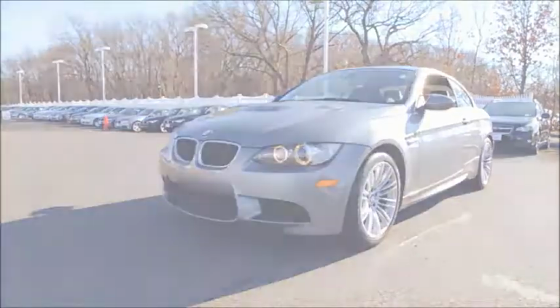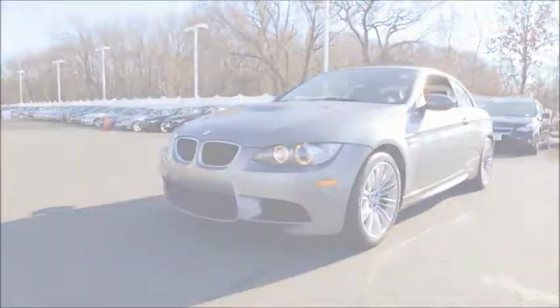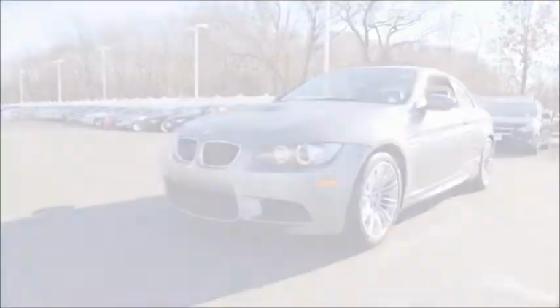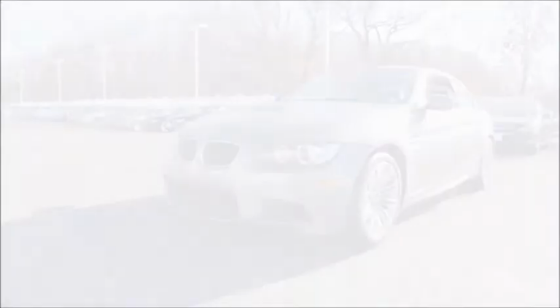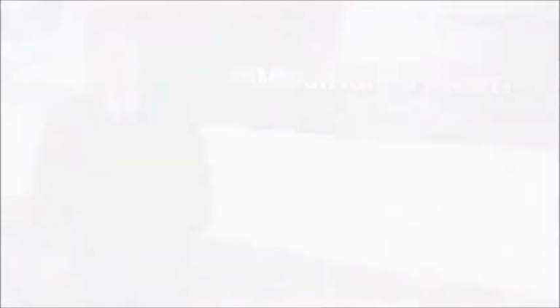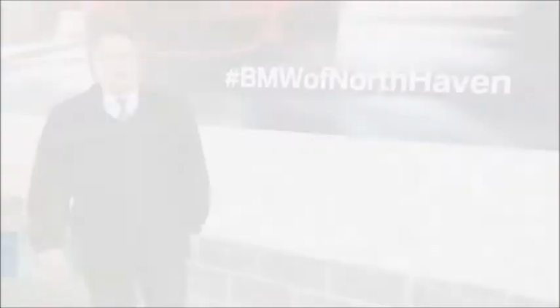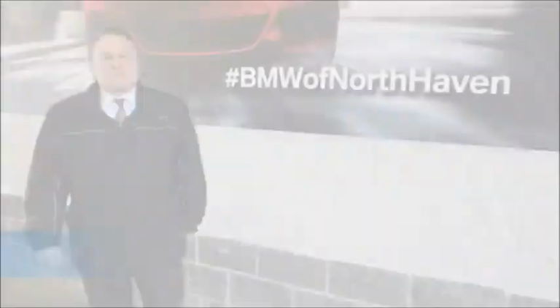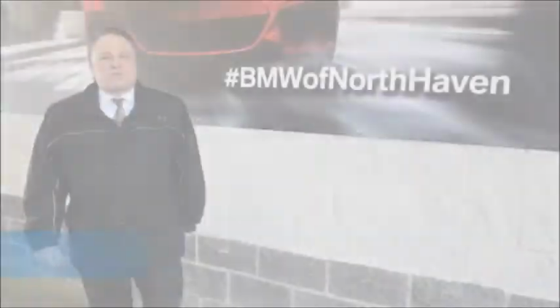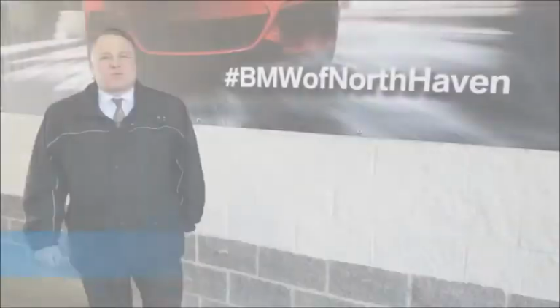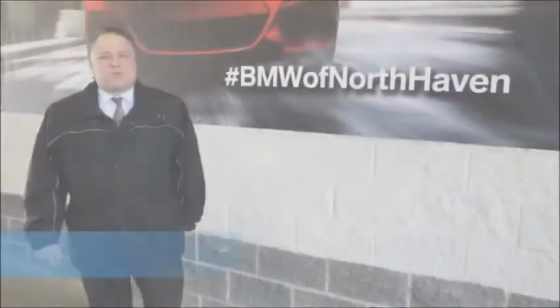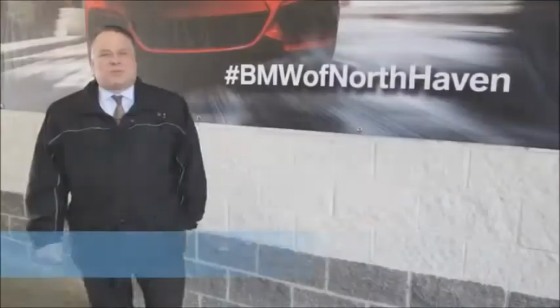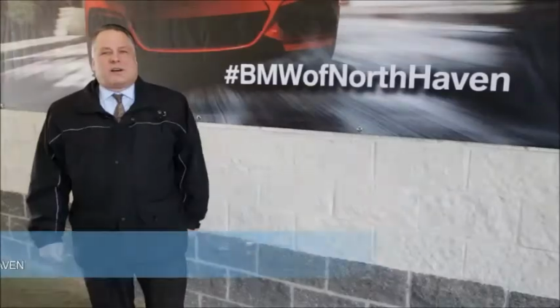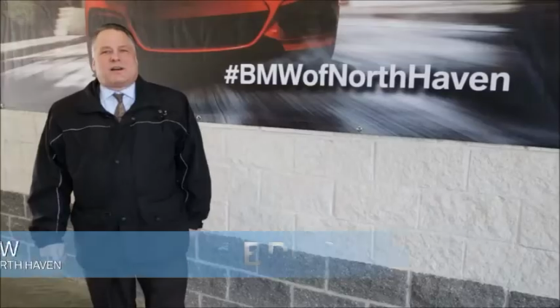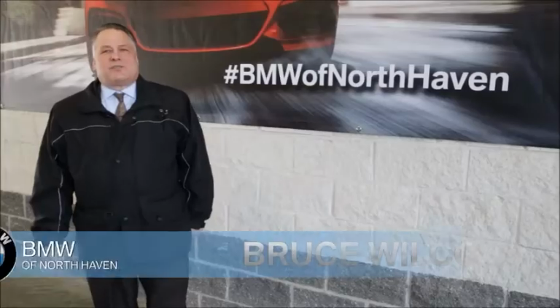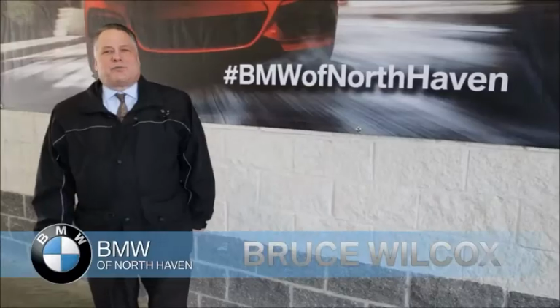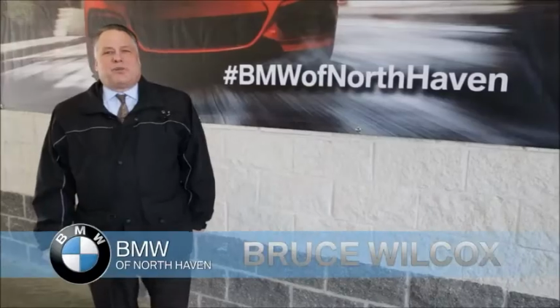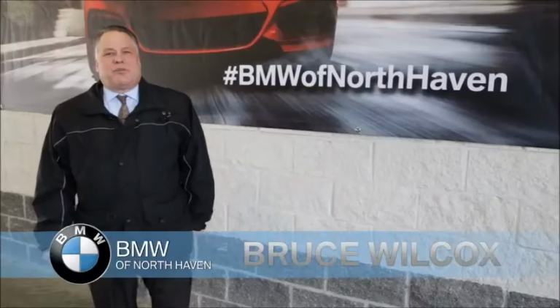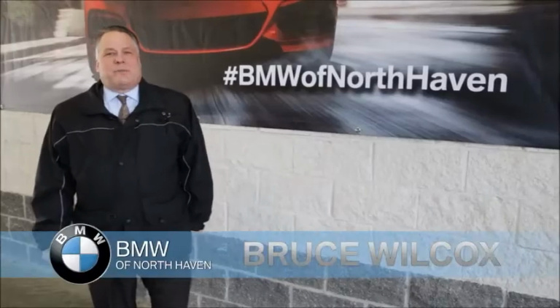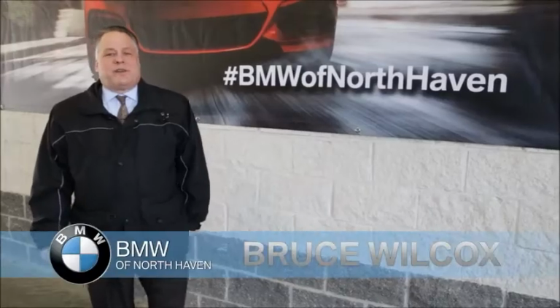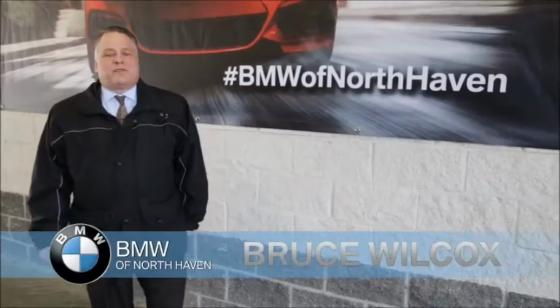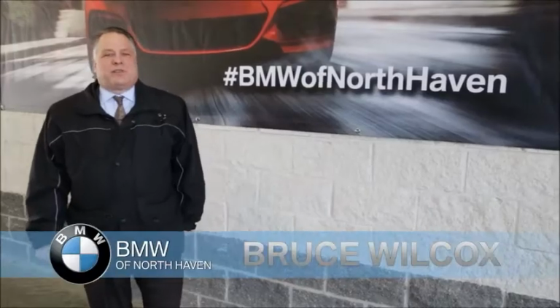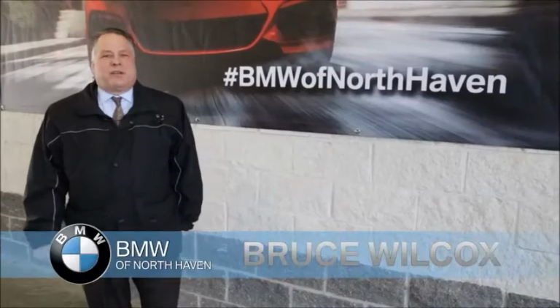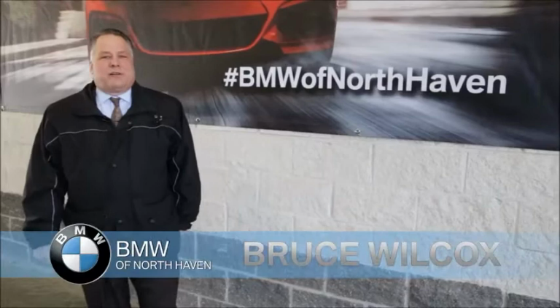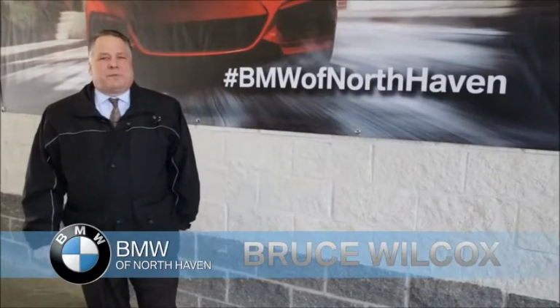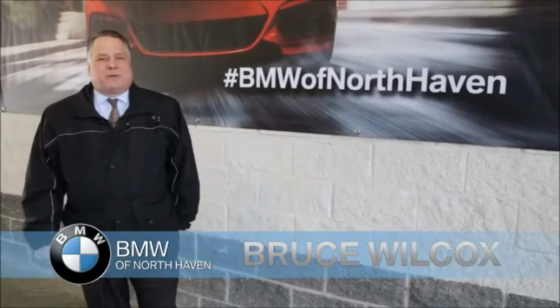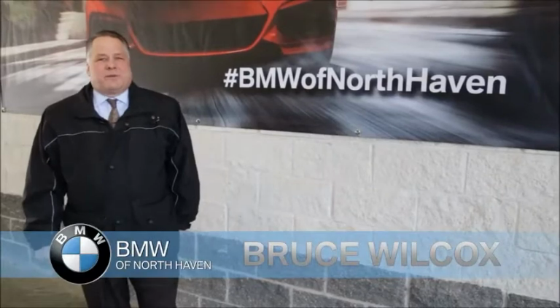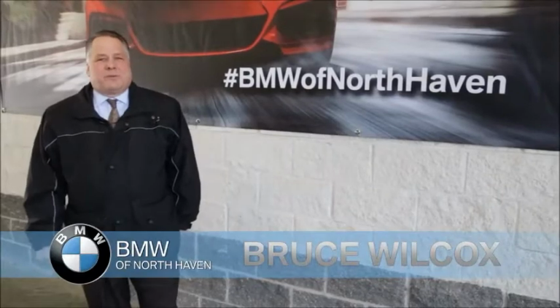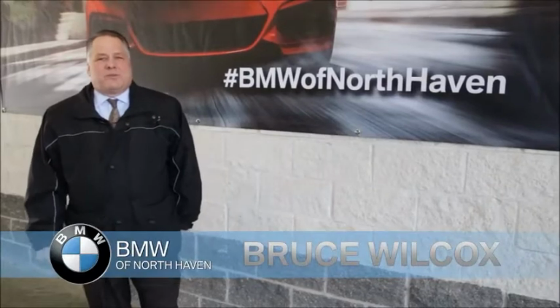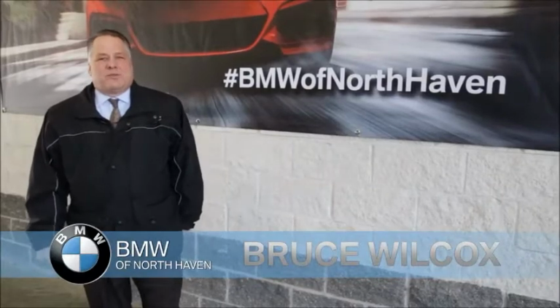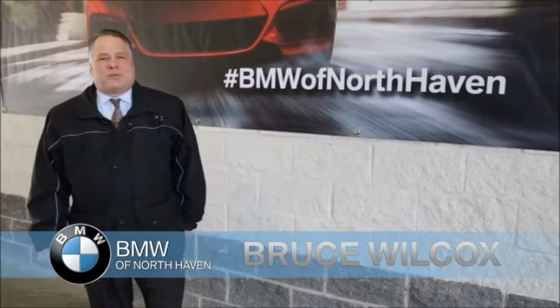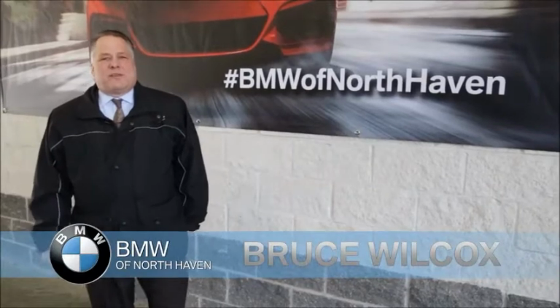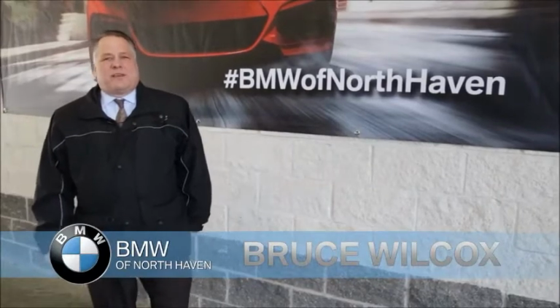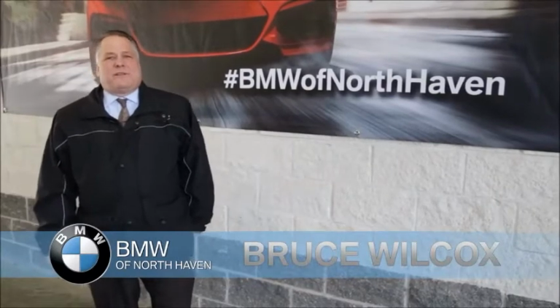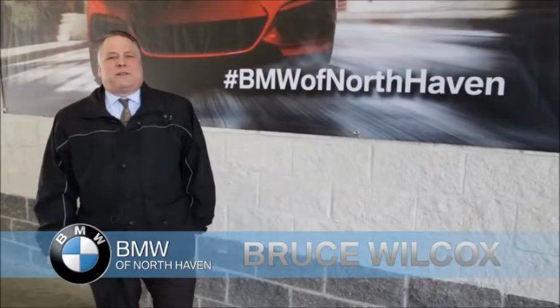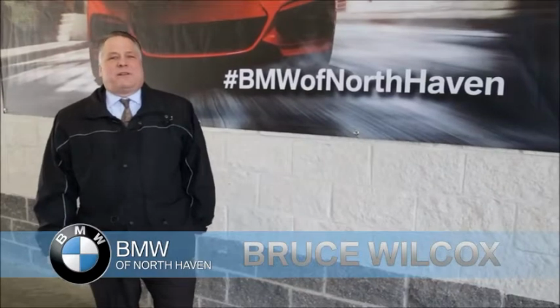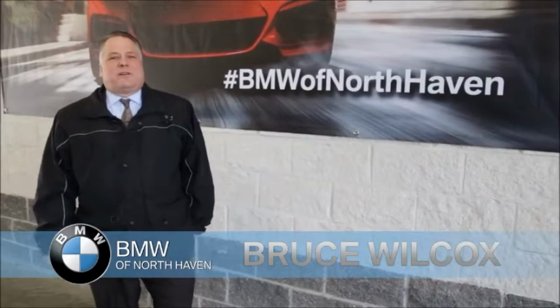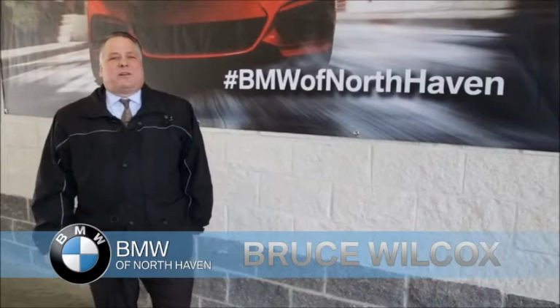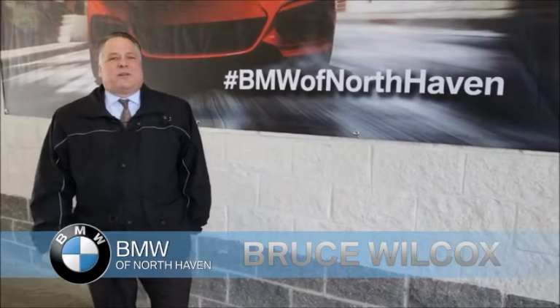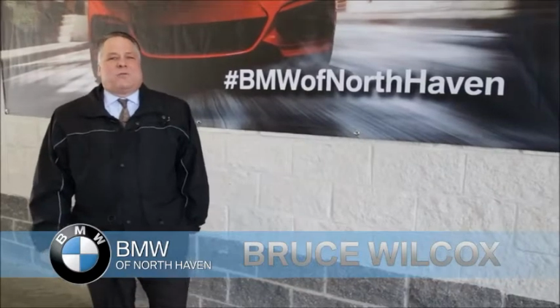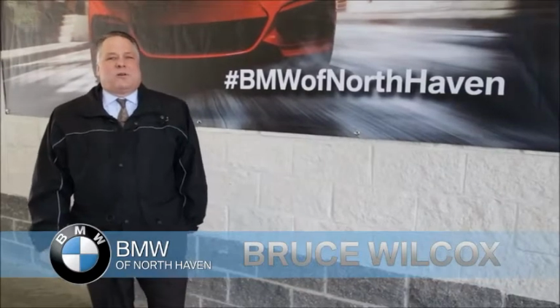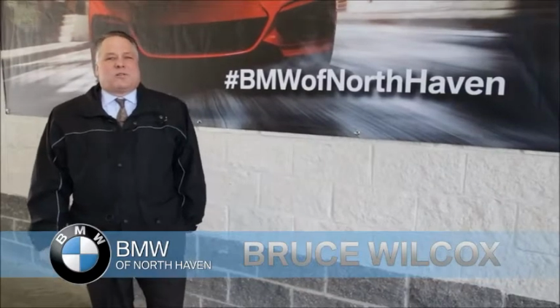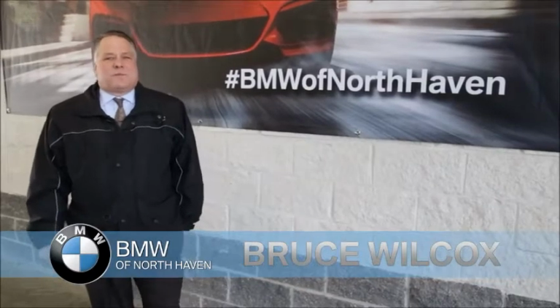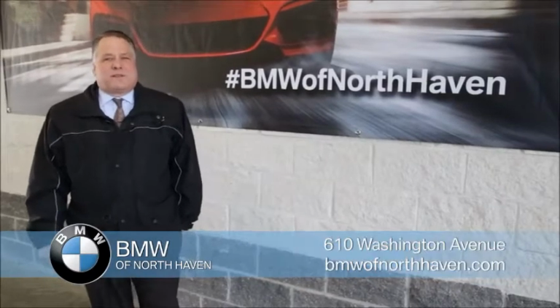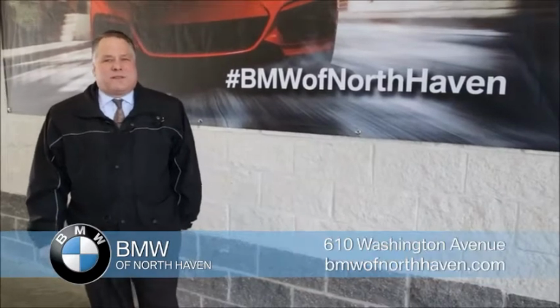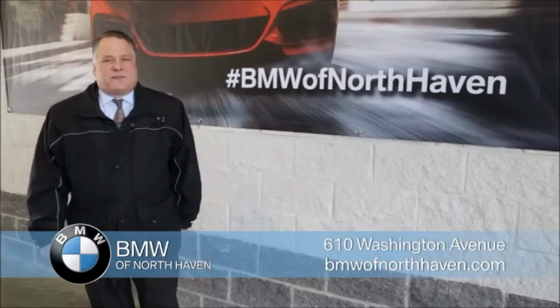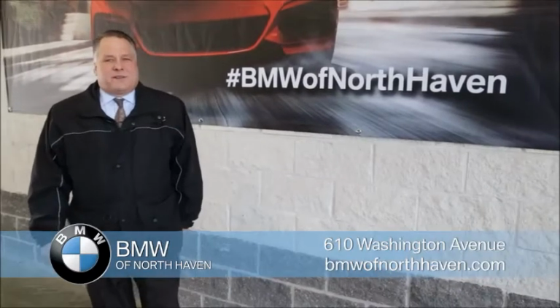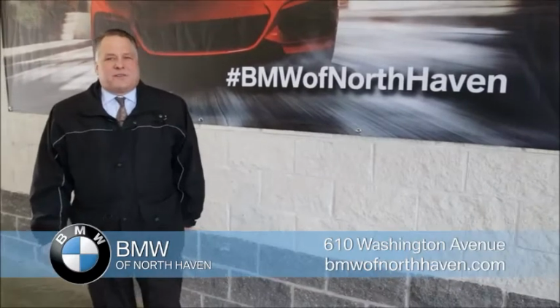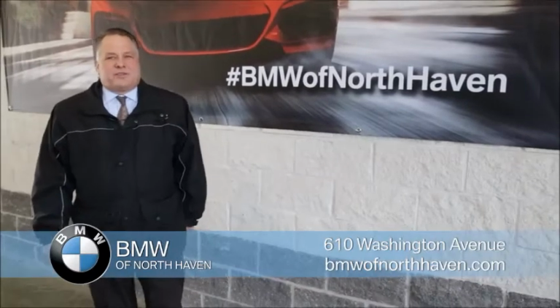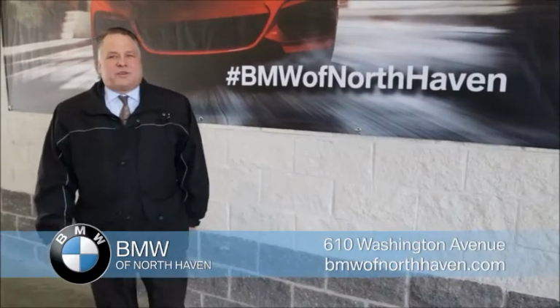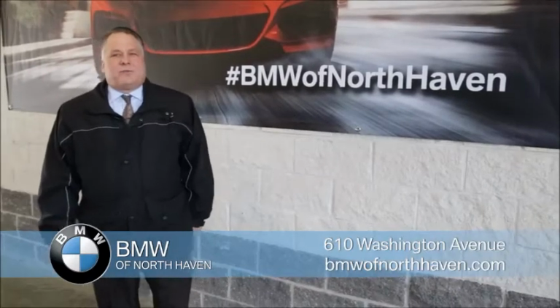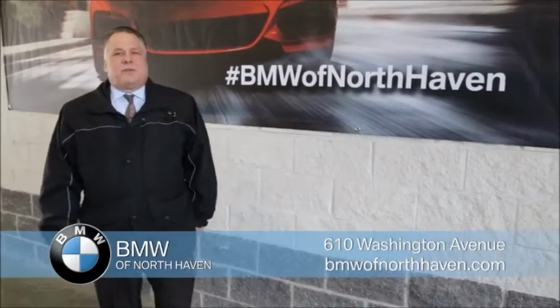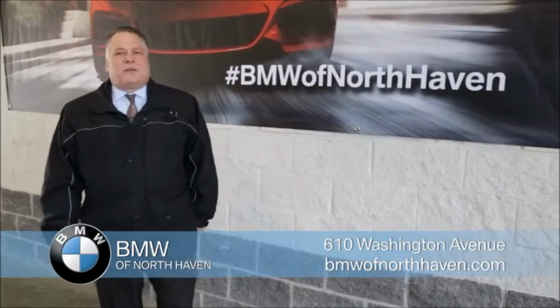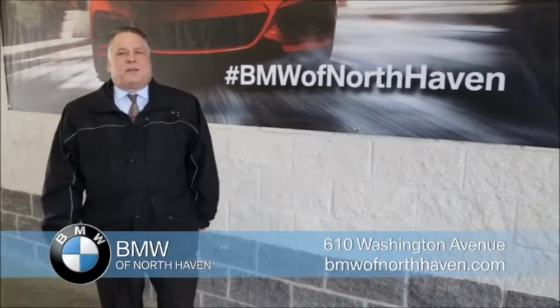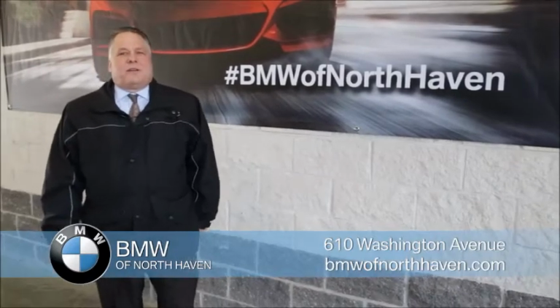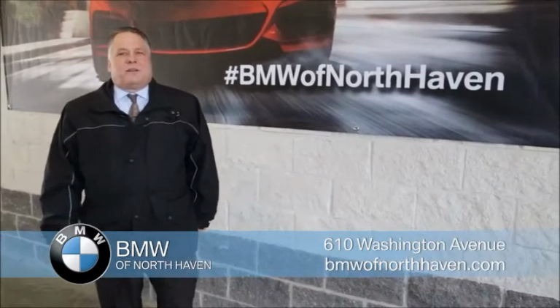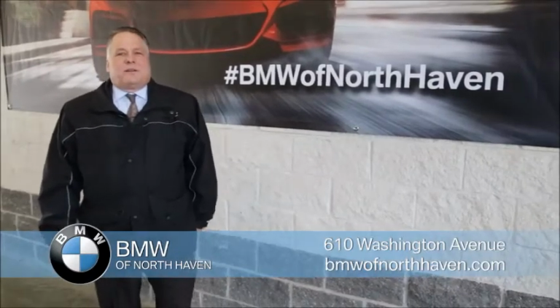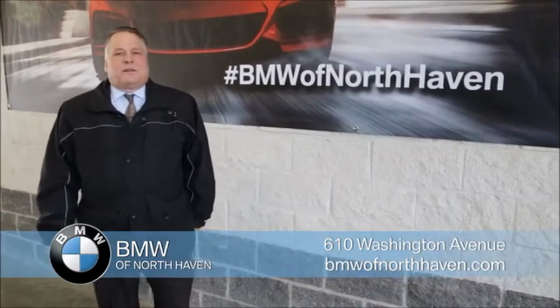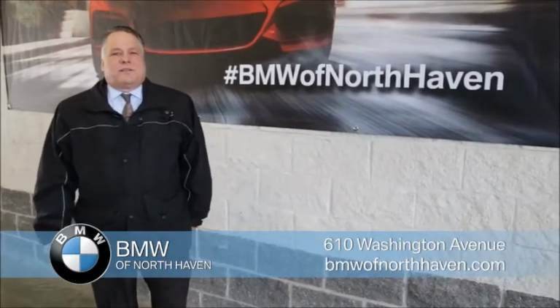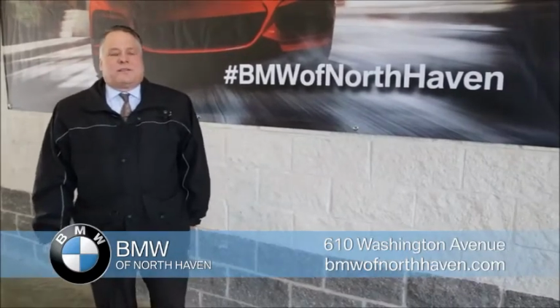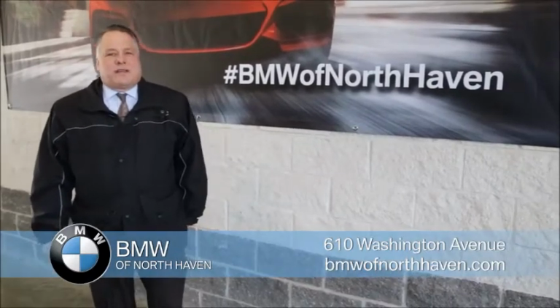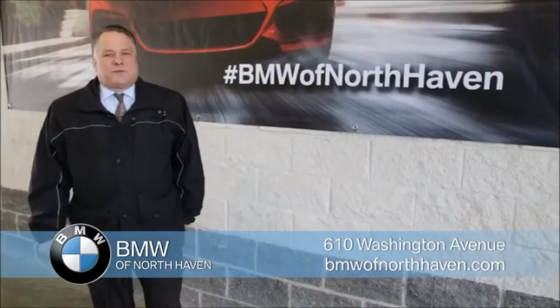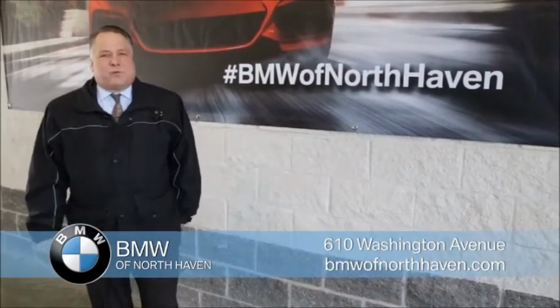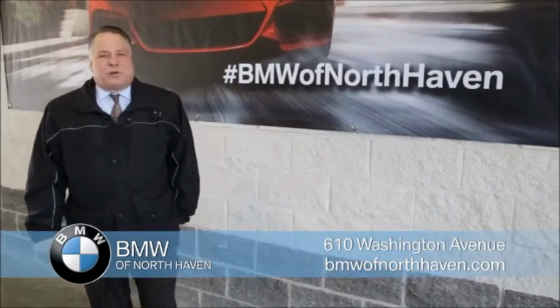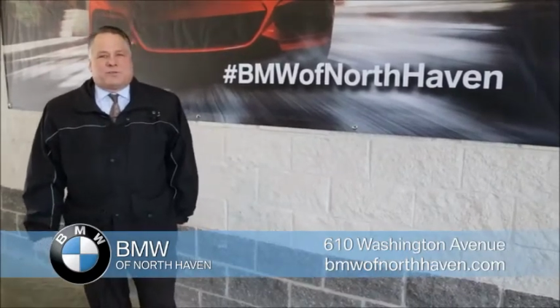Hello, my name is Bruce Wilcox, pre-owned manager here at BMW North Haven. Welcome to the internet show, thanks for watching.